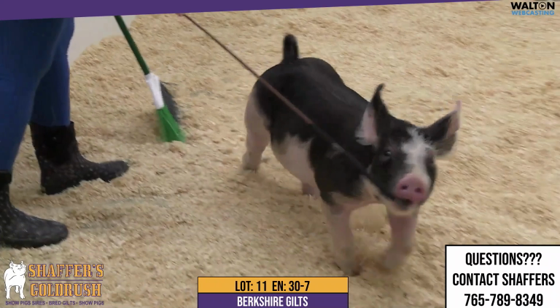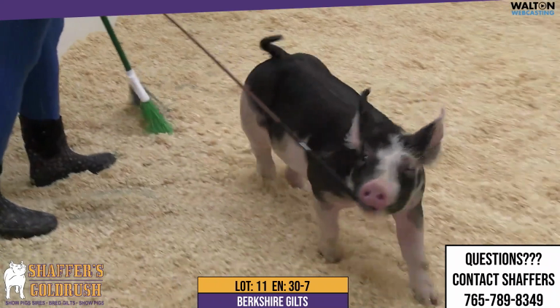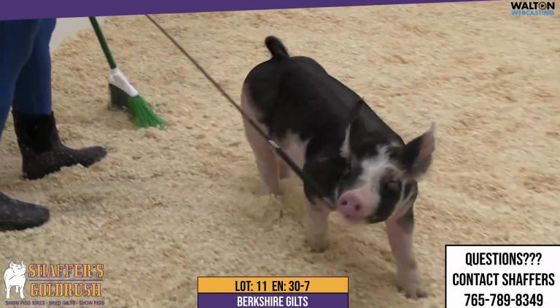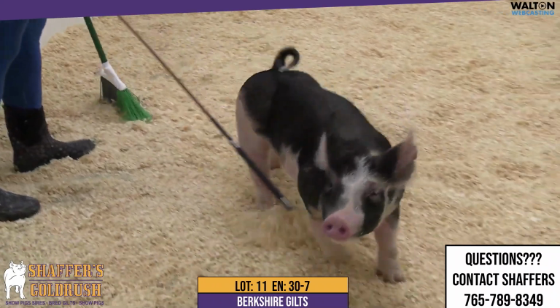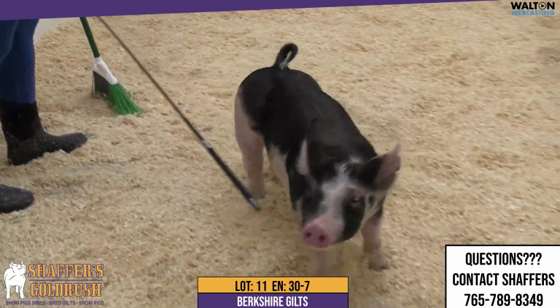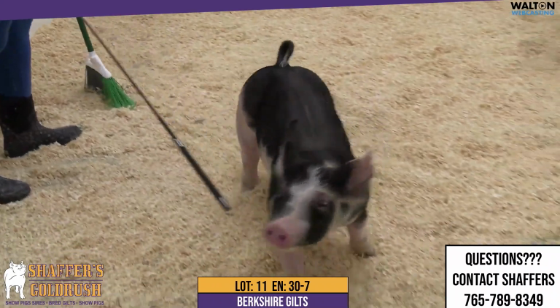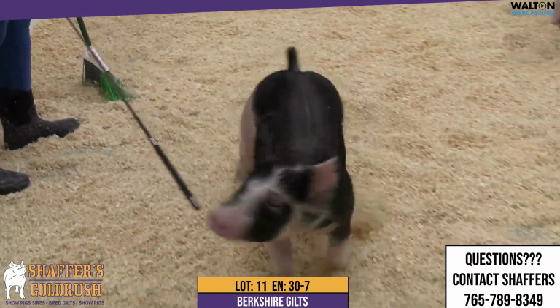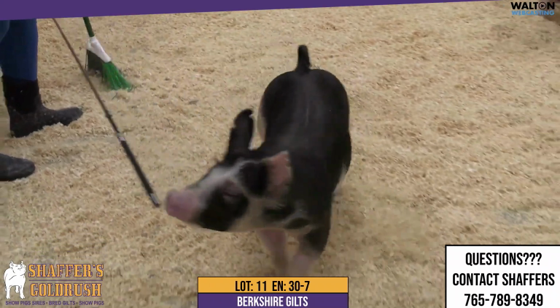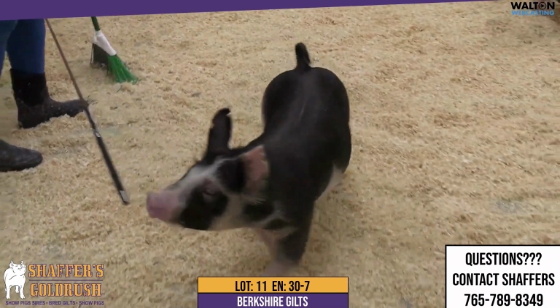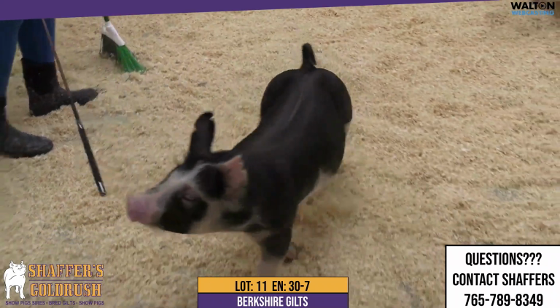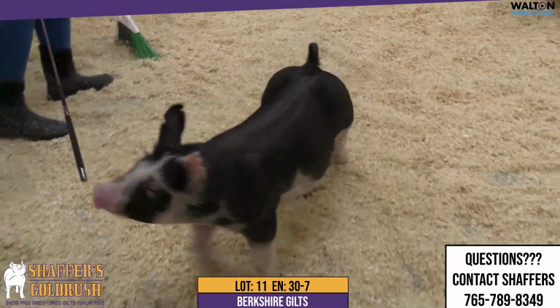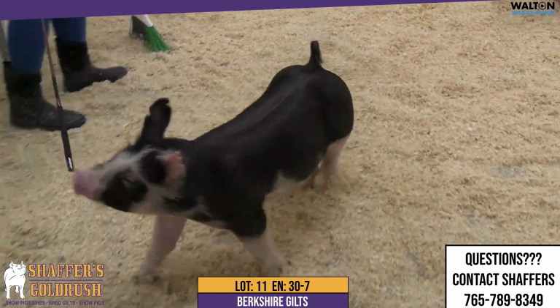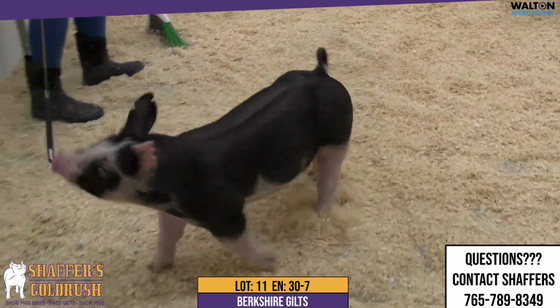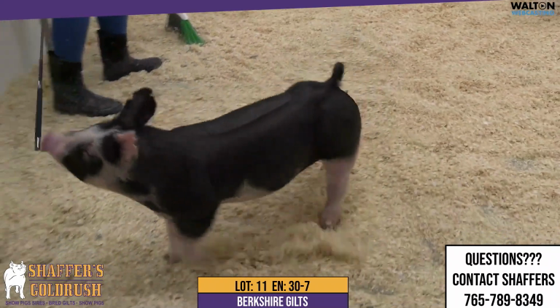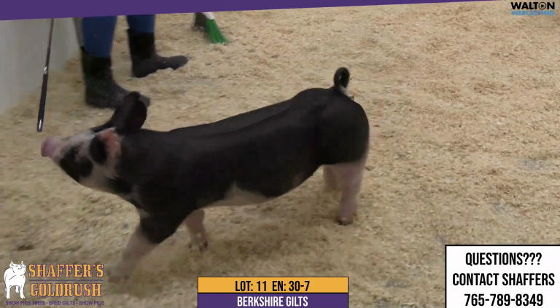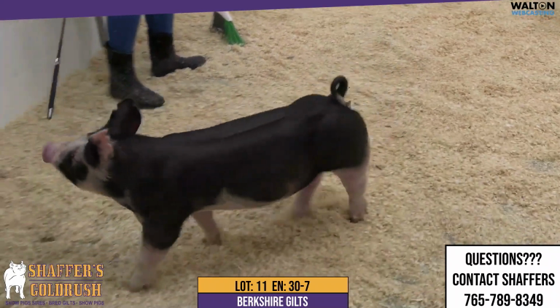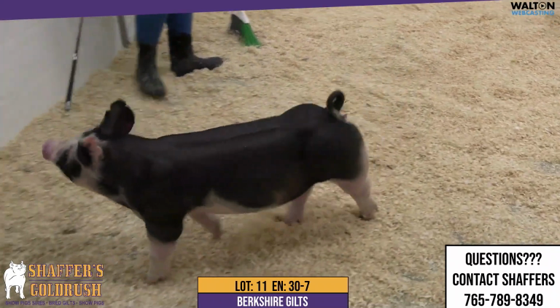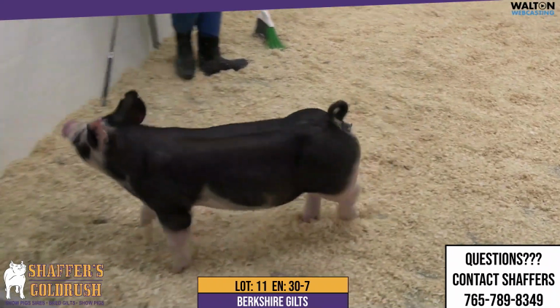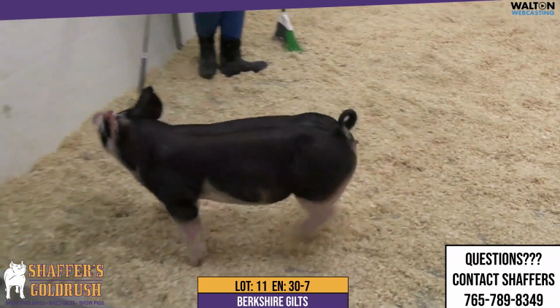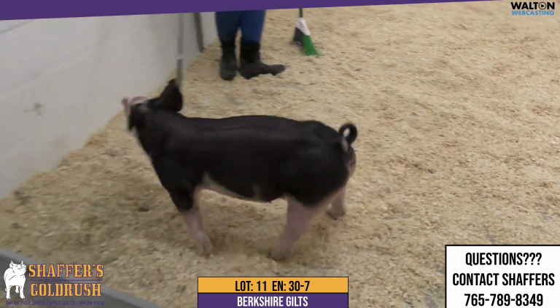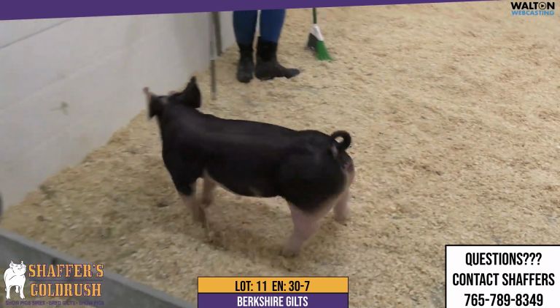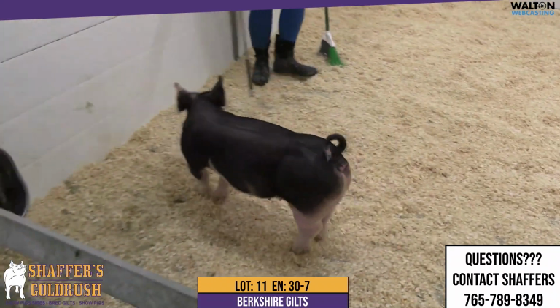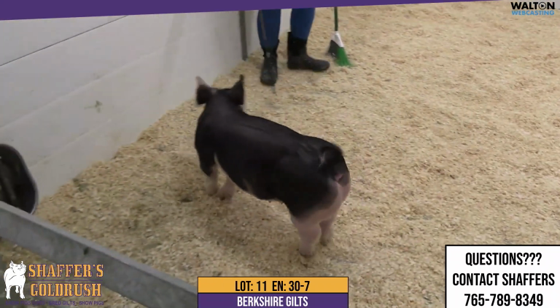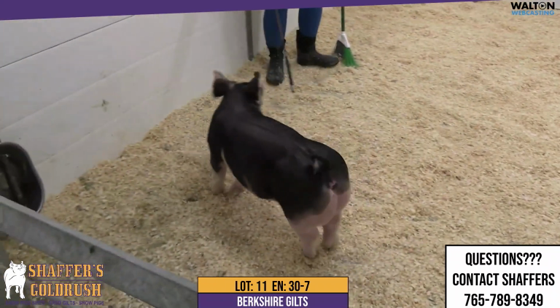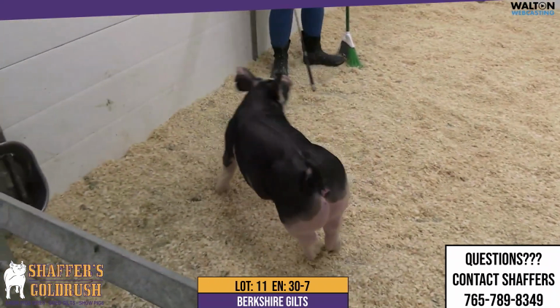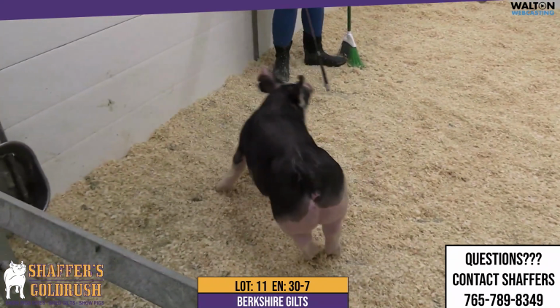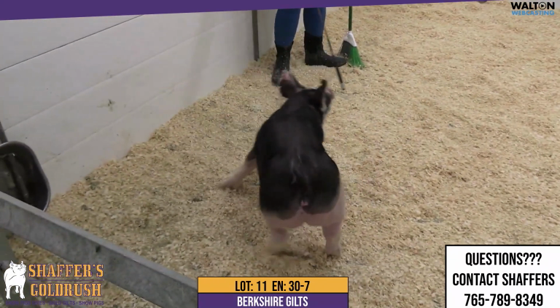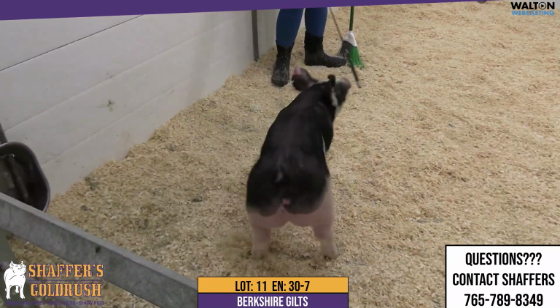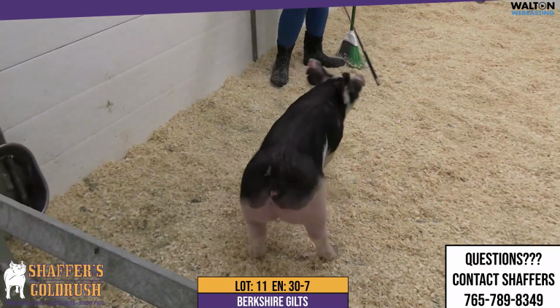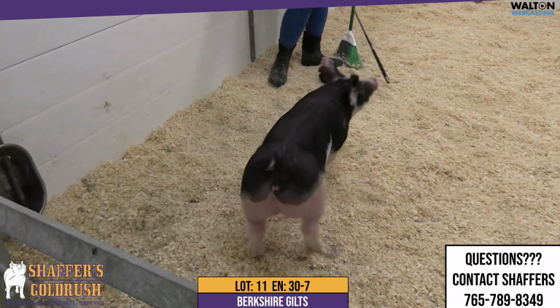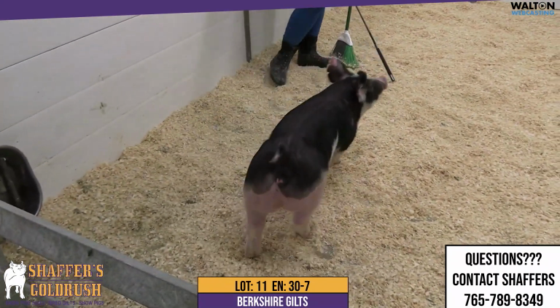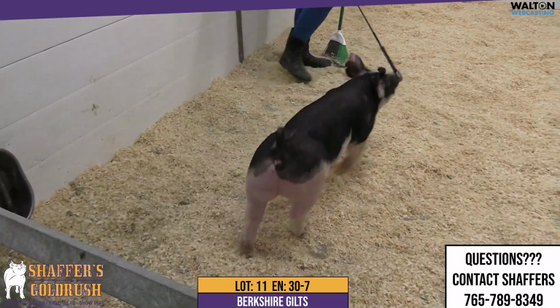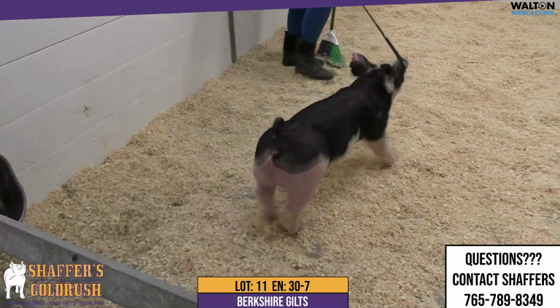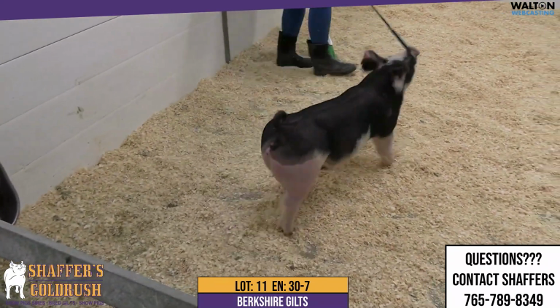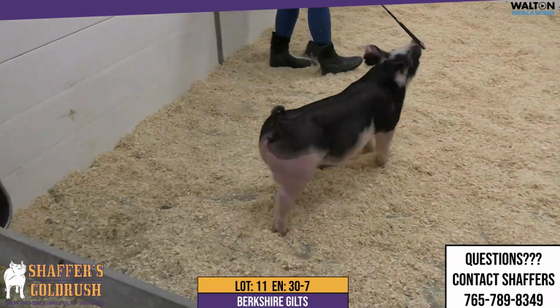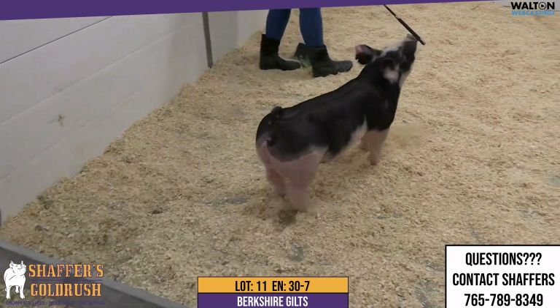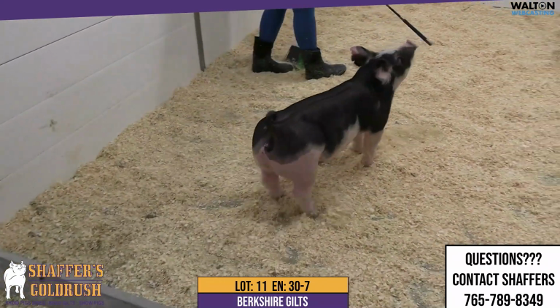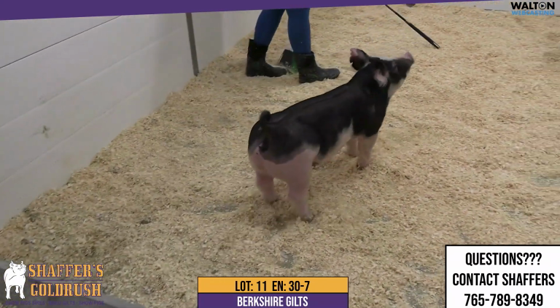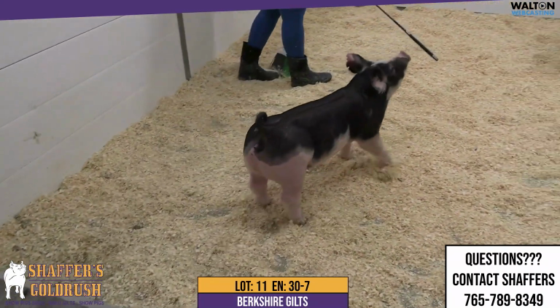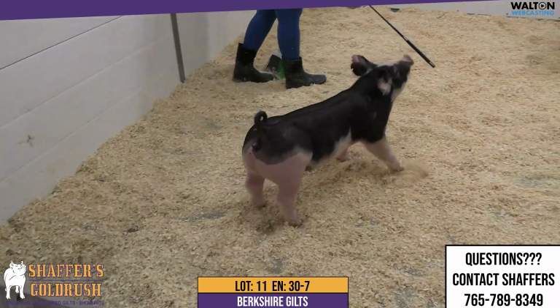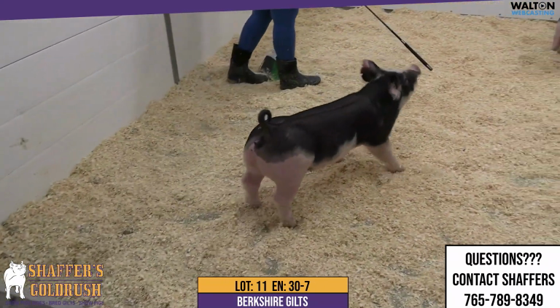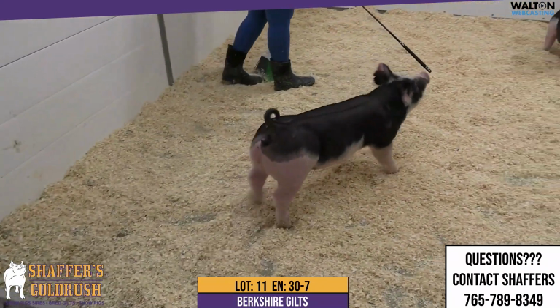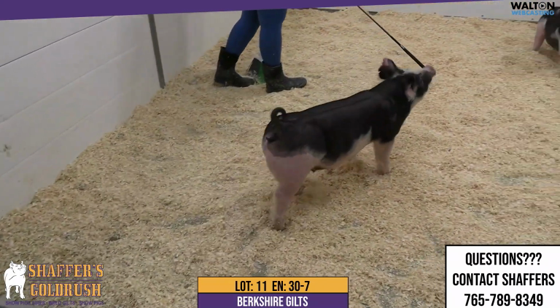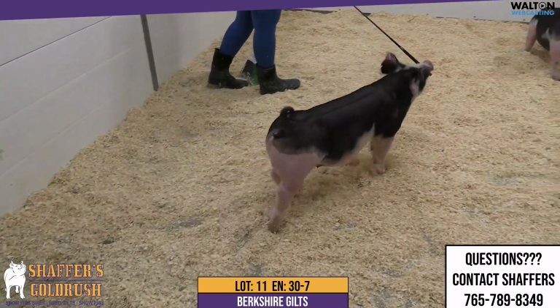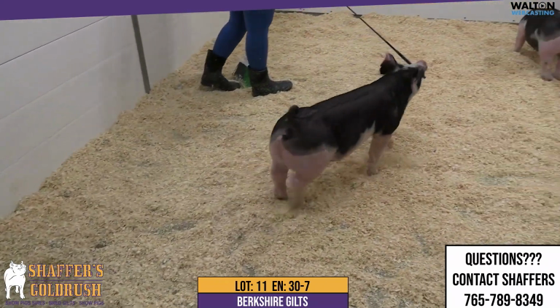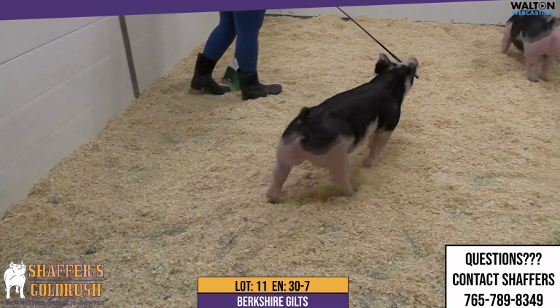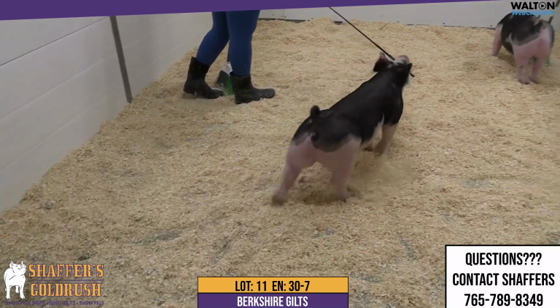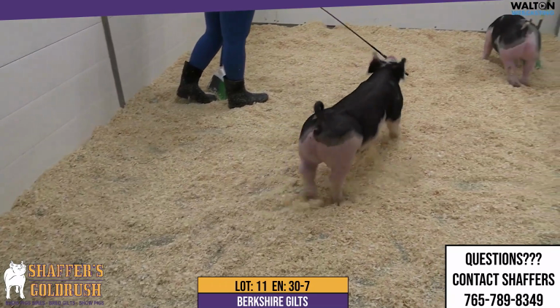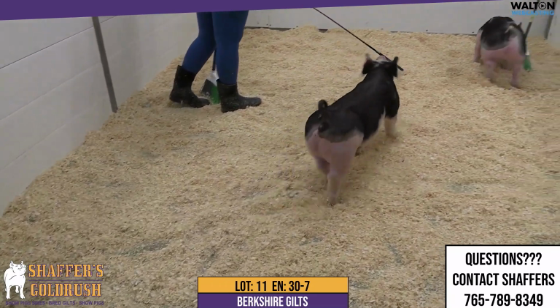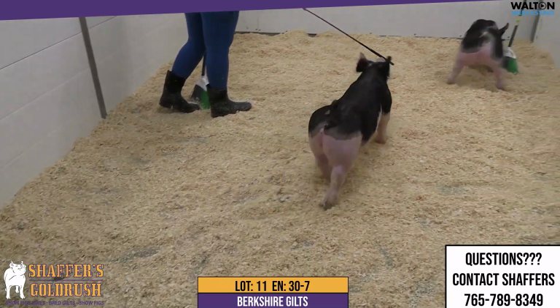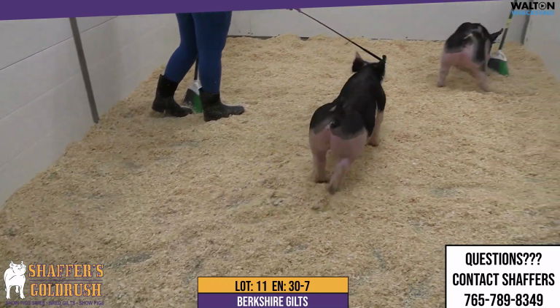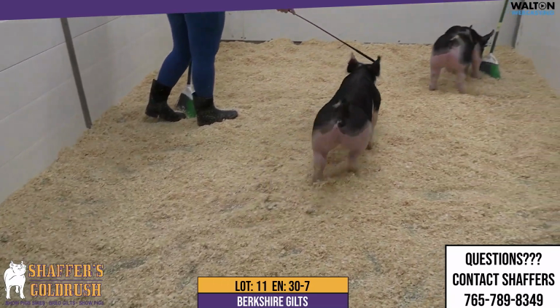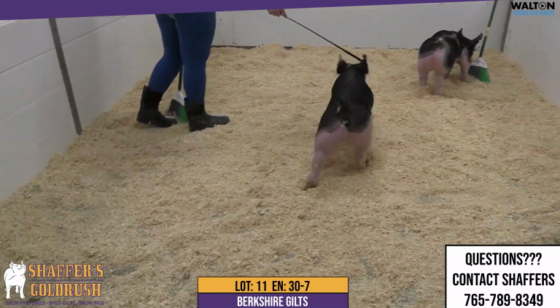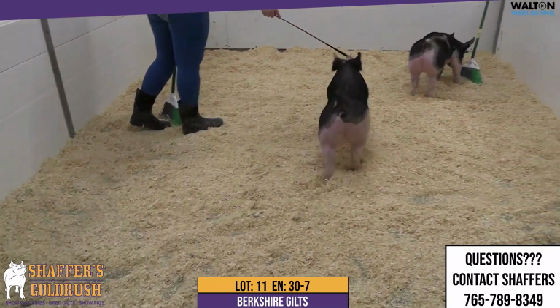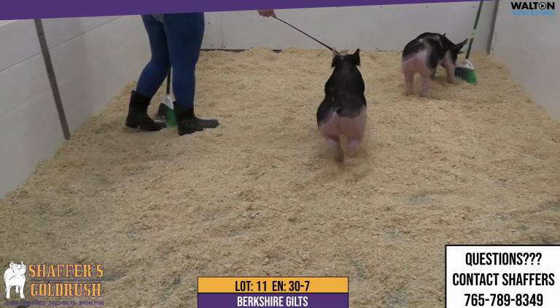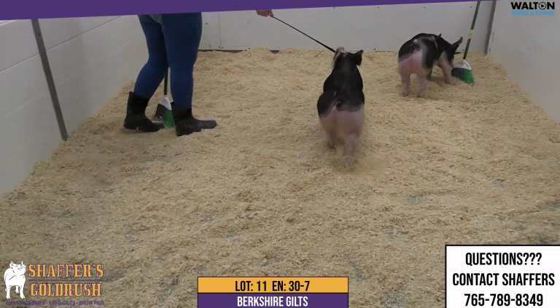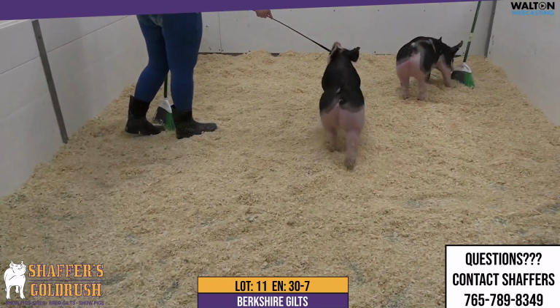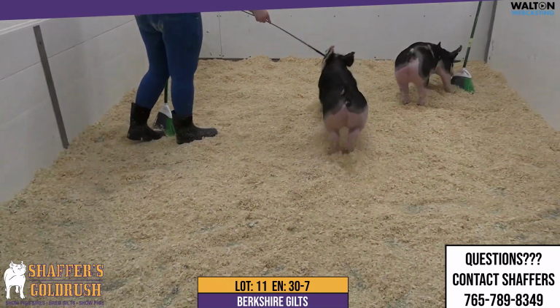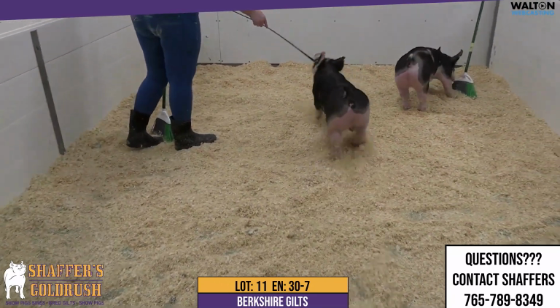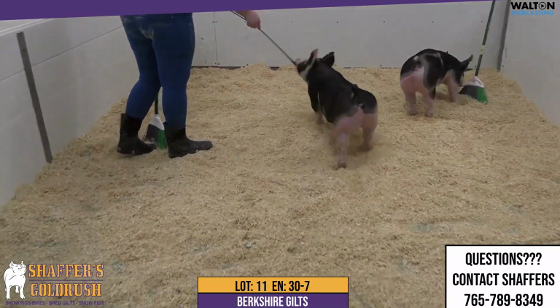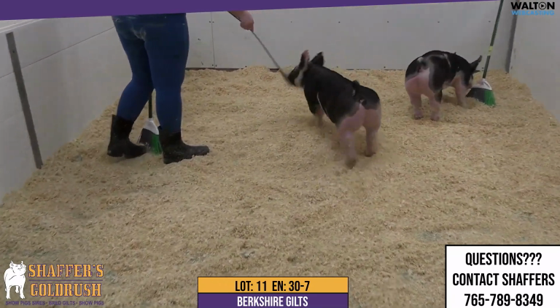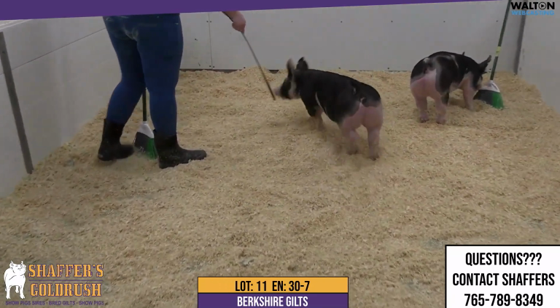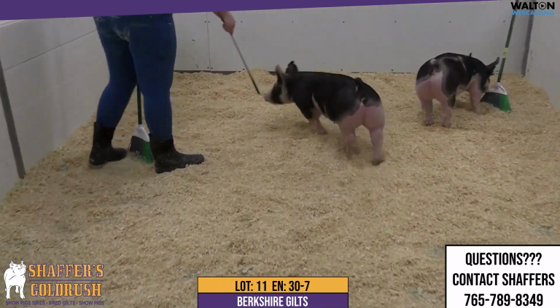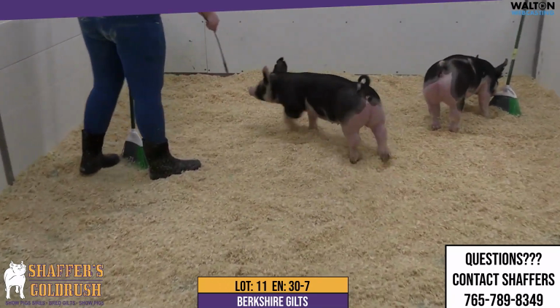Lot 11, the final Berkshire gilt here in this sale. This is 30-7. Filthy animal, keep talking.